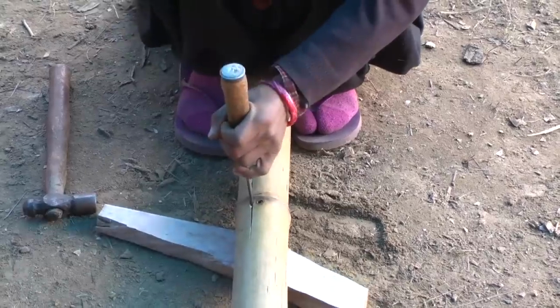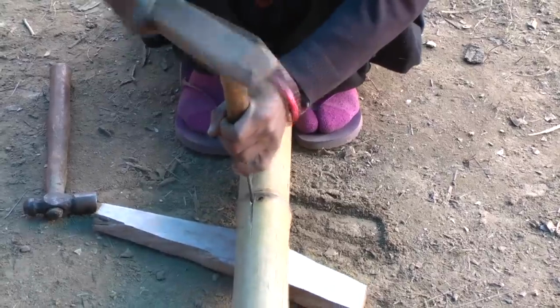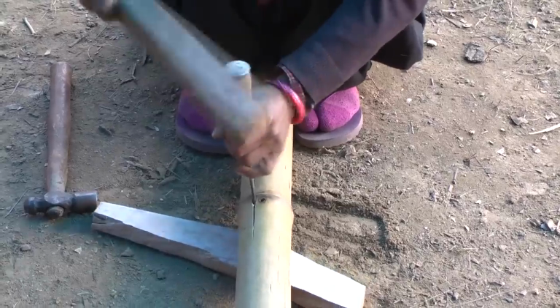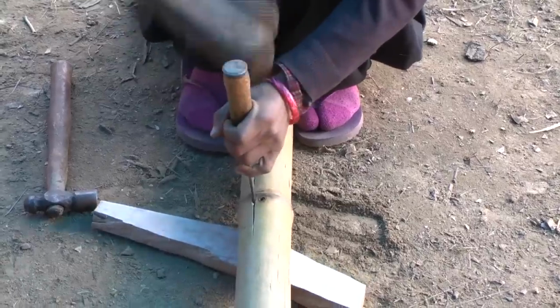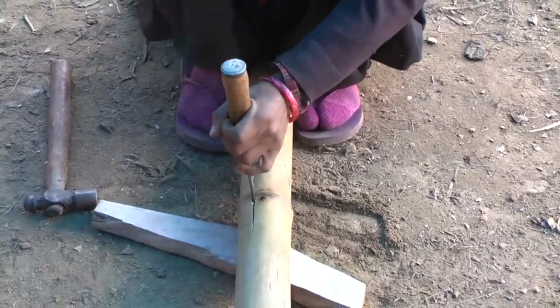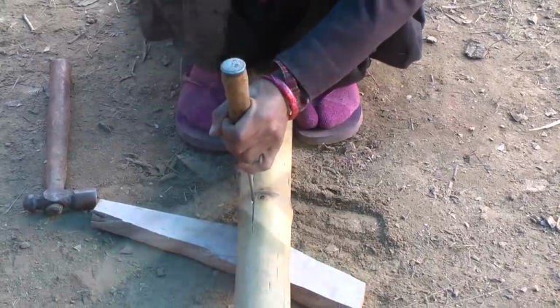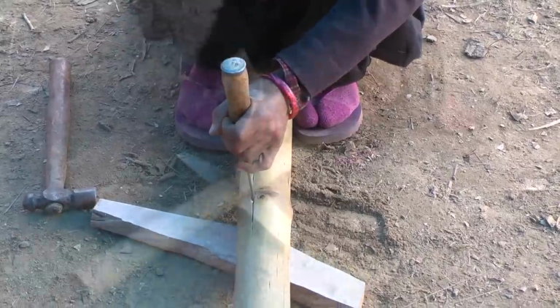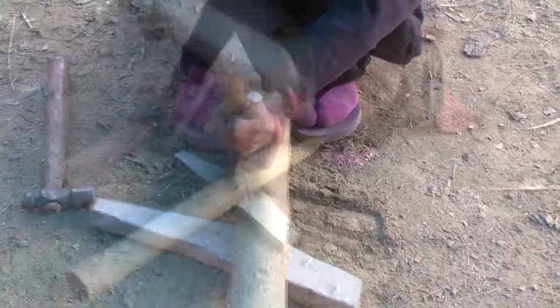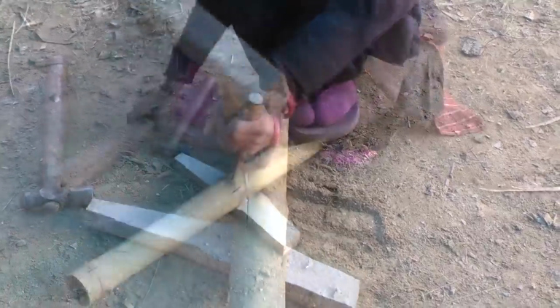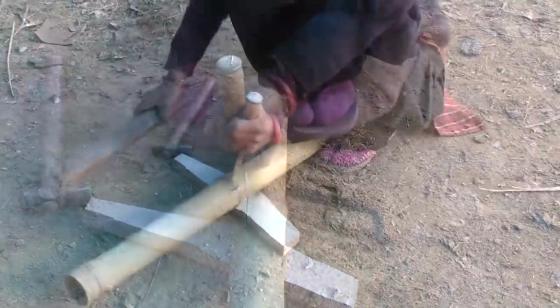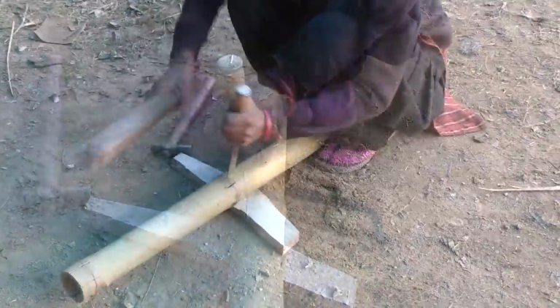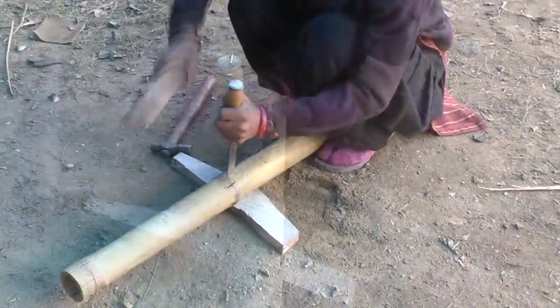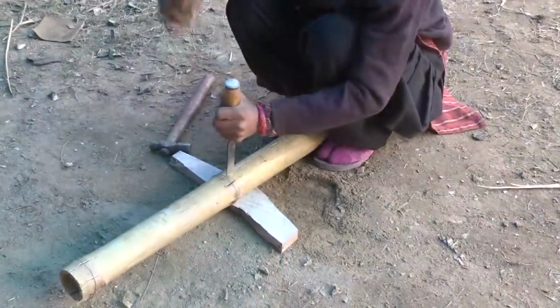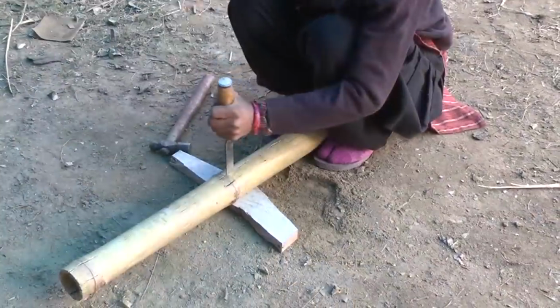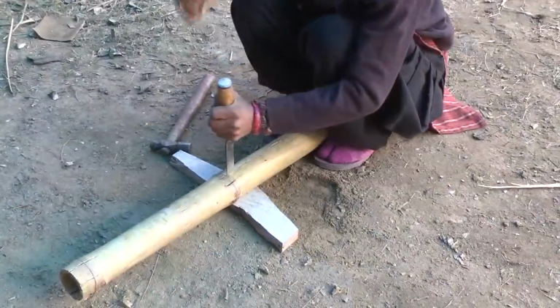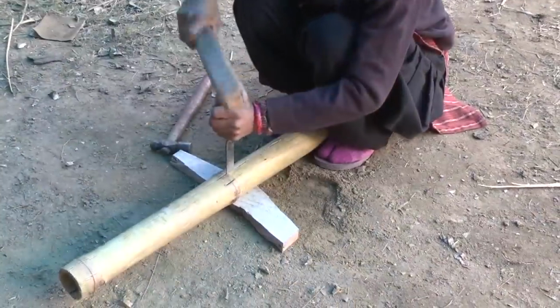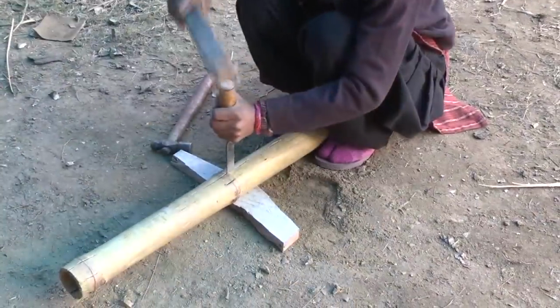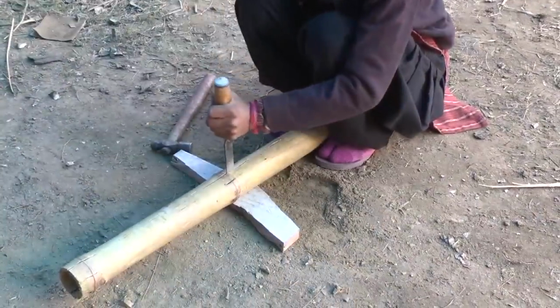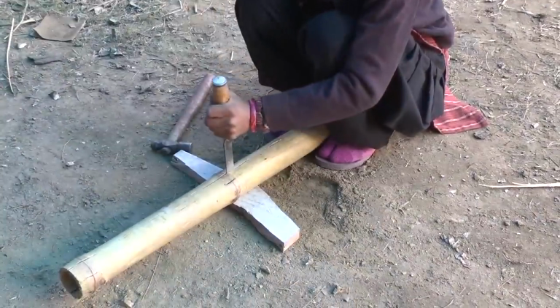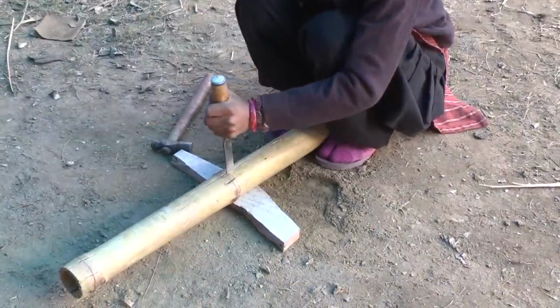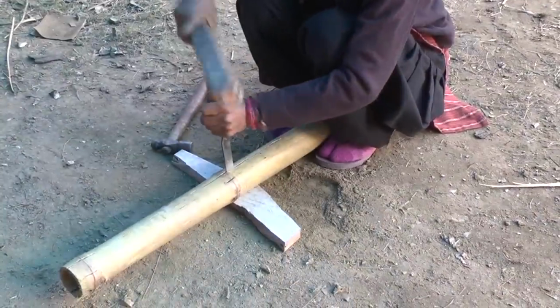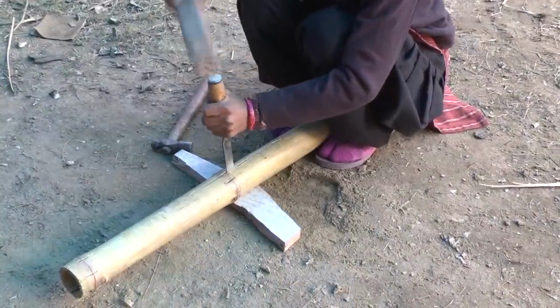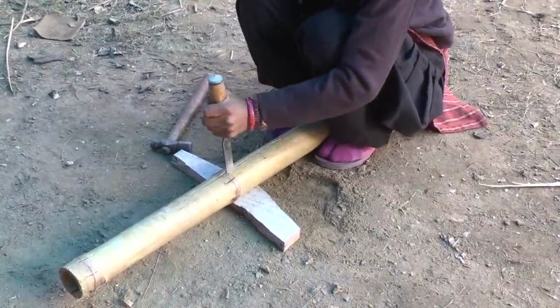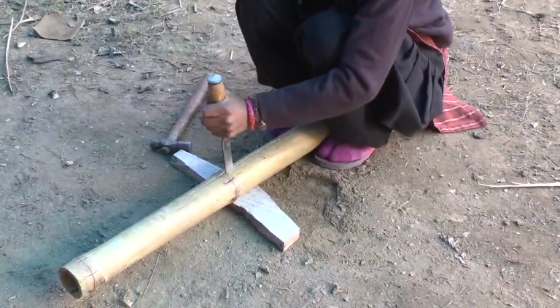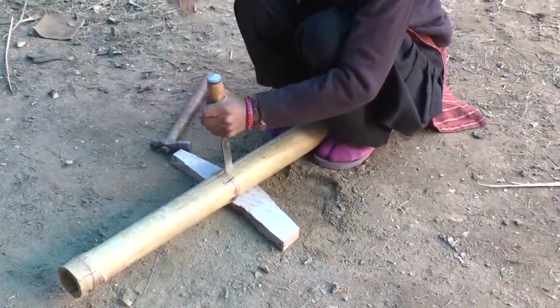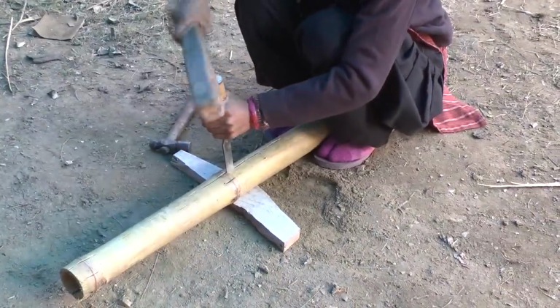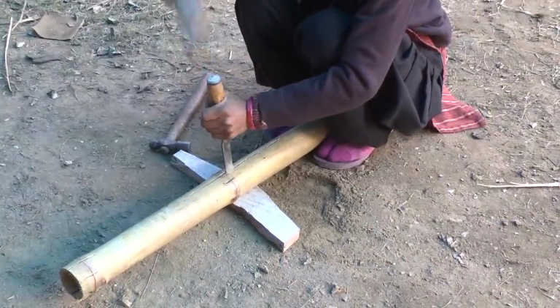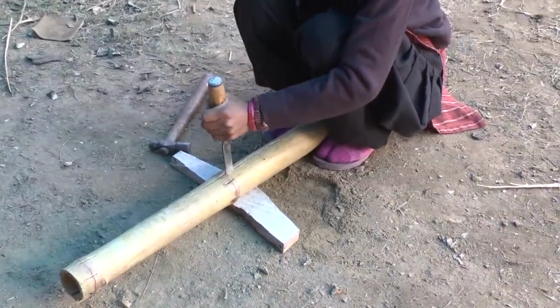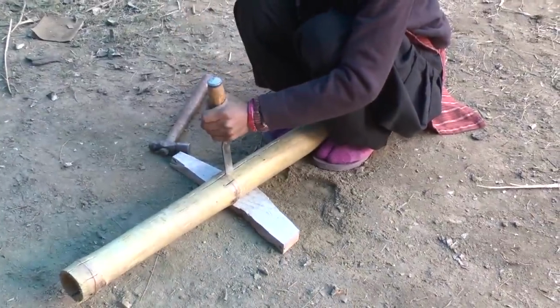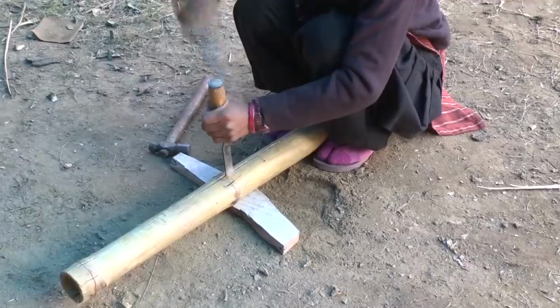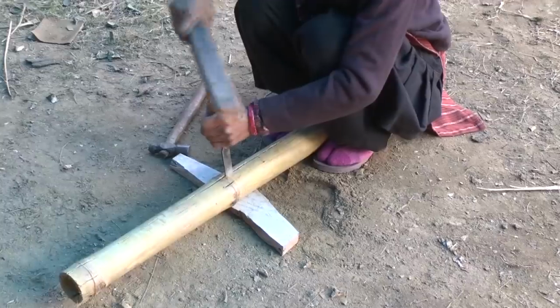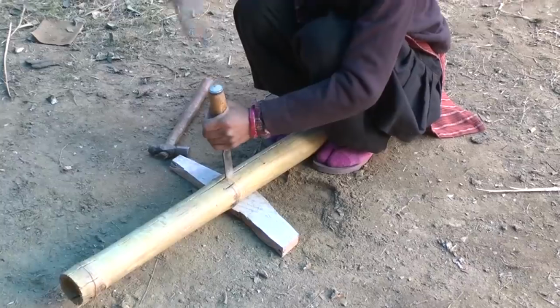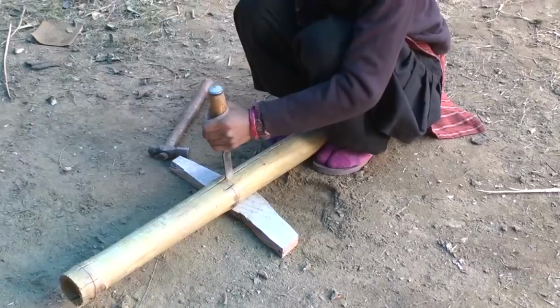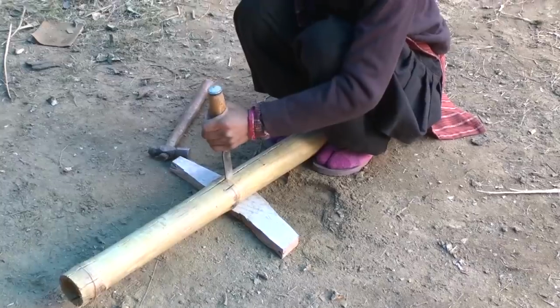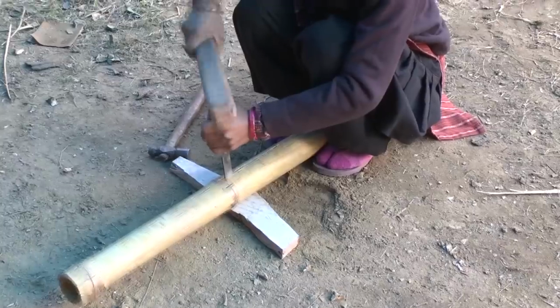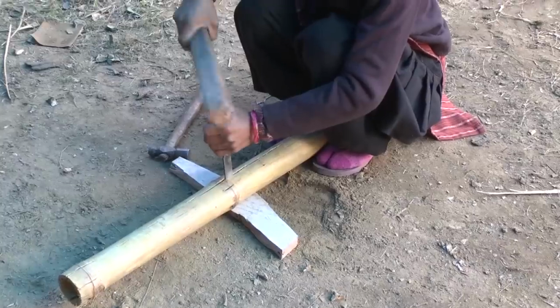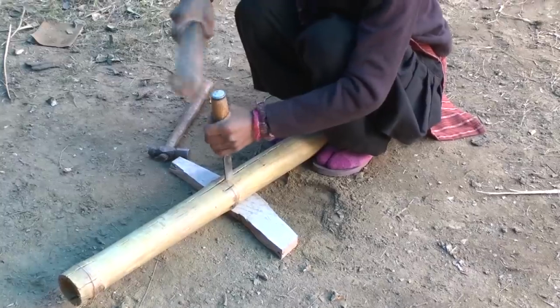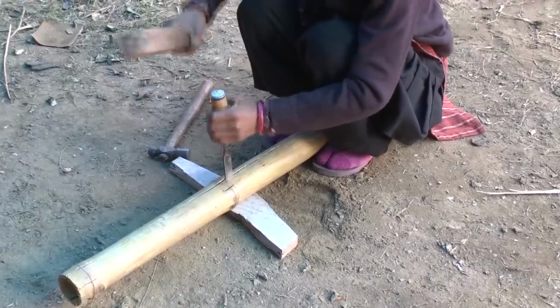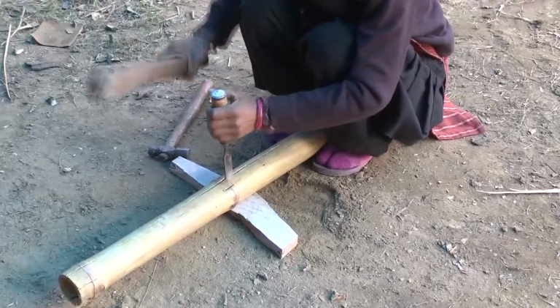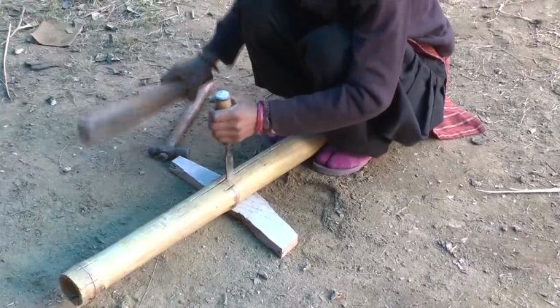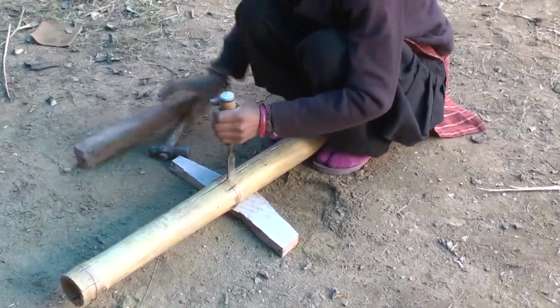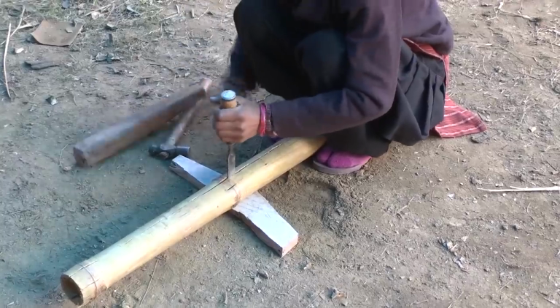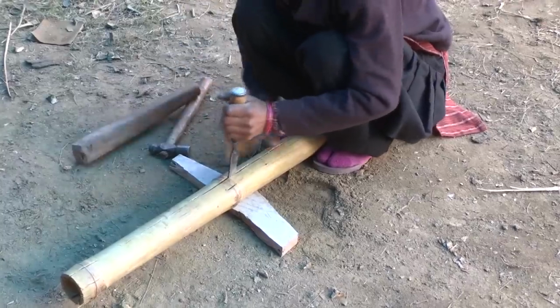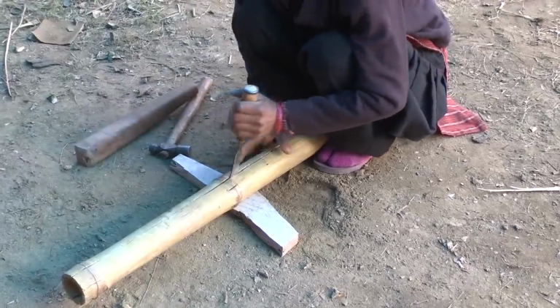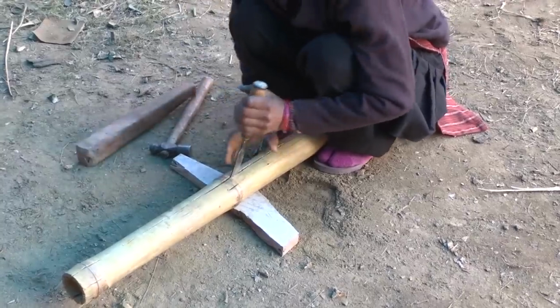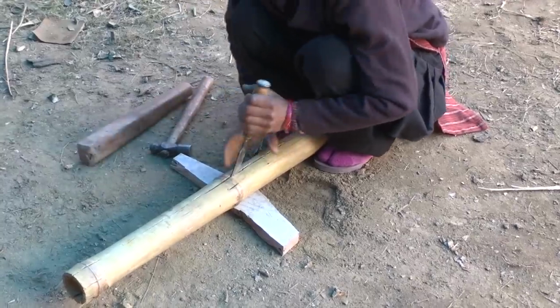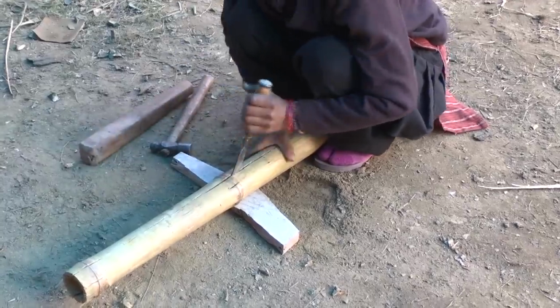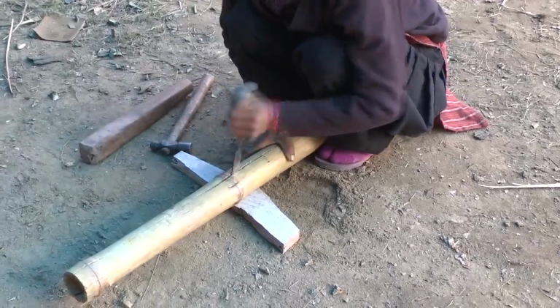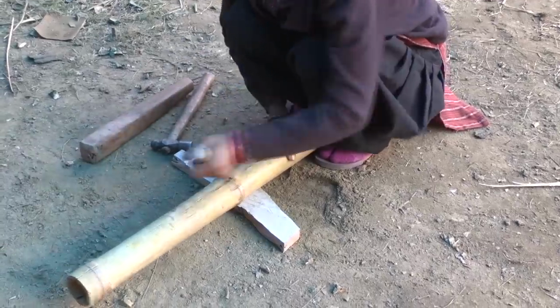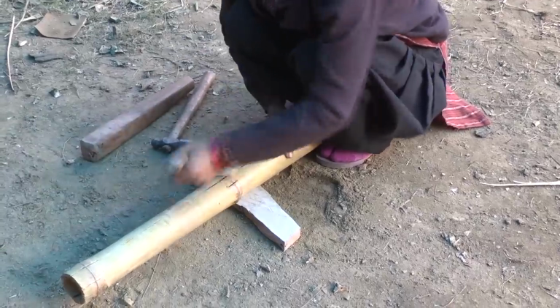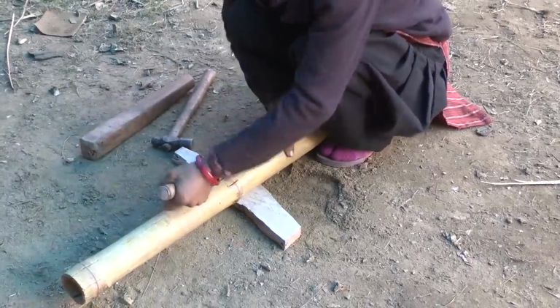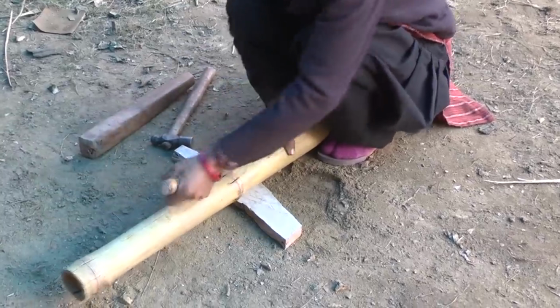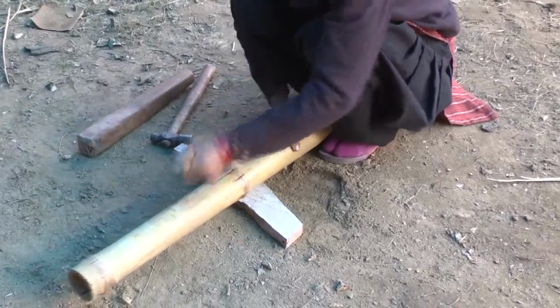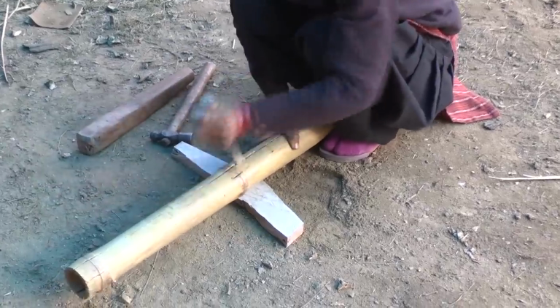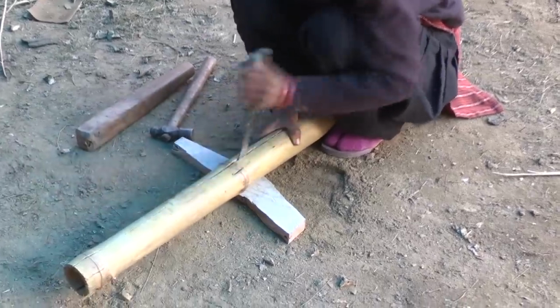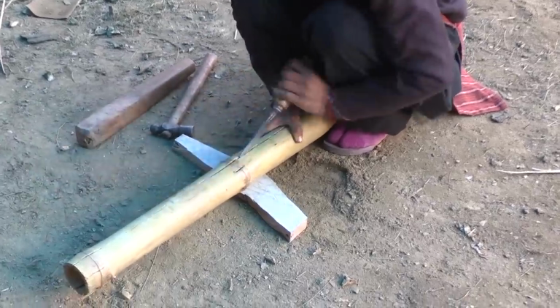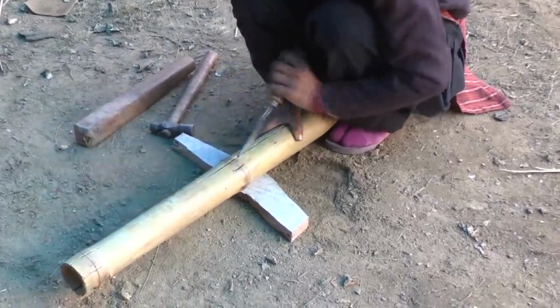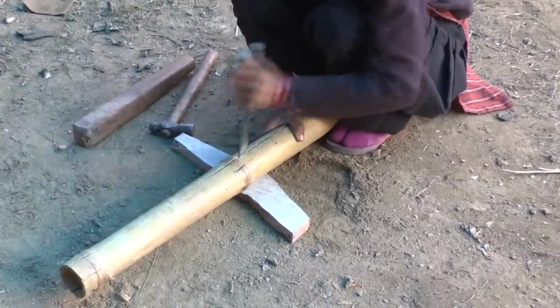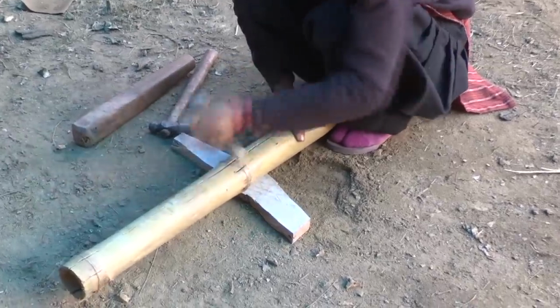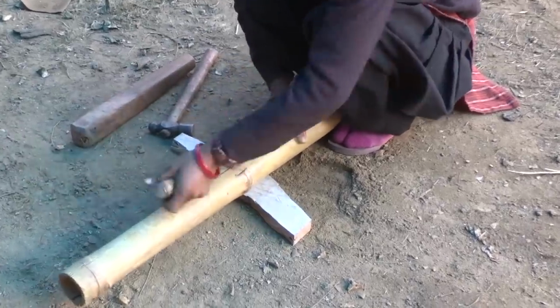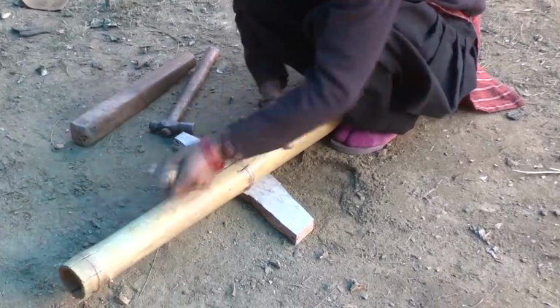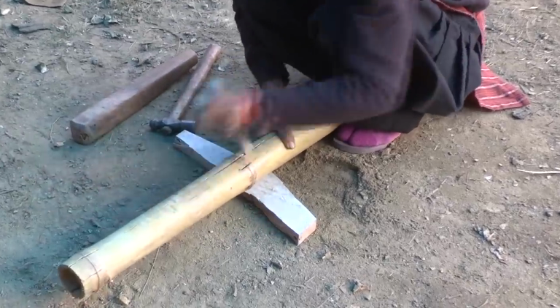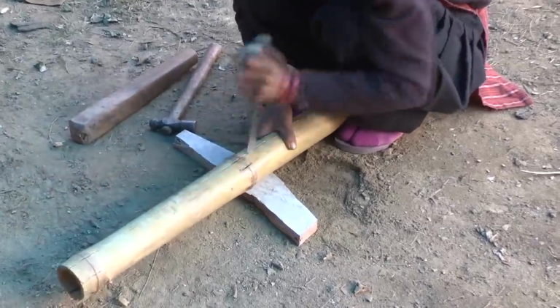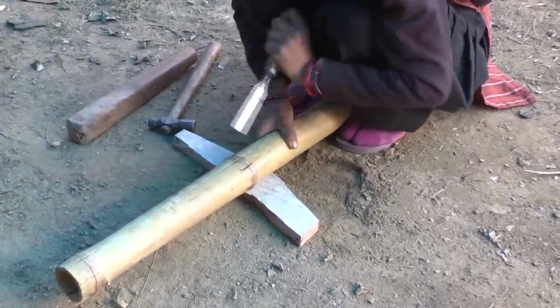Once the incisions around the nodes are made, you begin to make insertions along the length of the bamboo comb using your chisel.